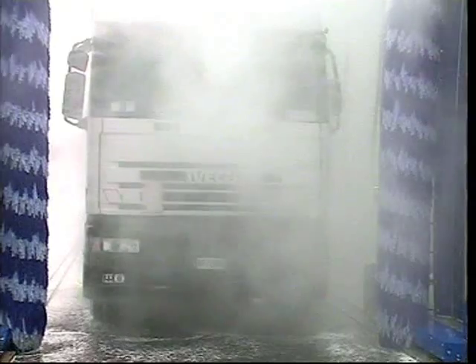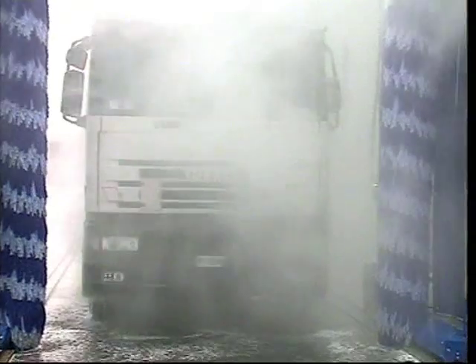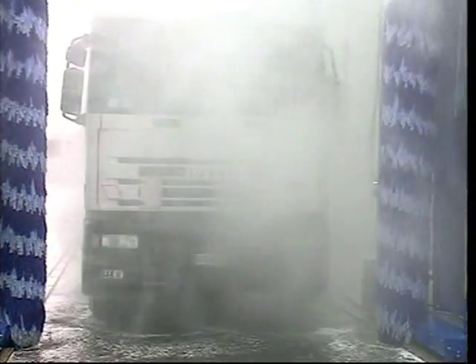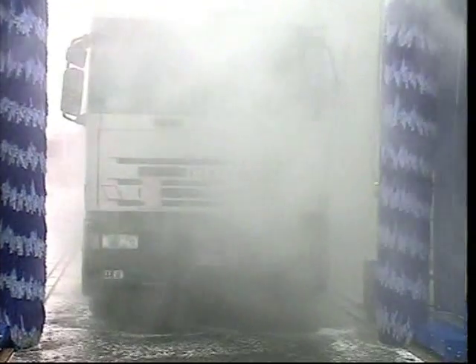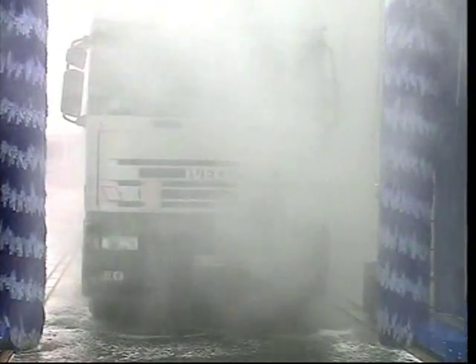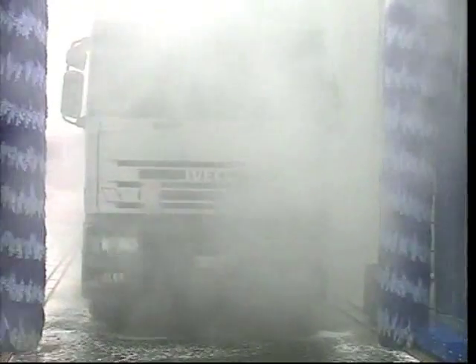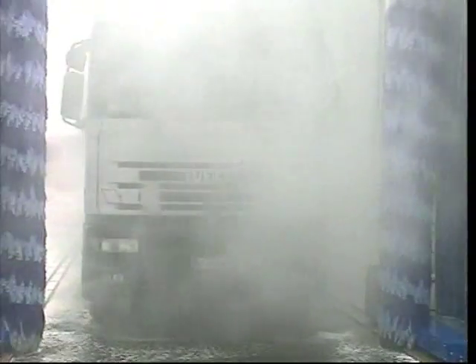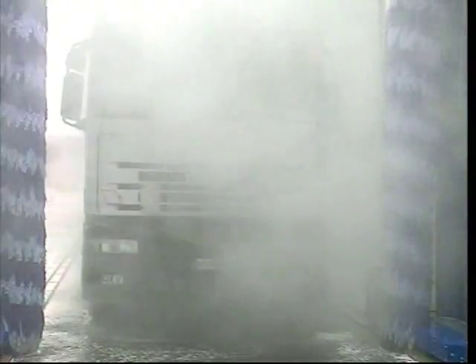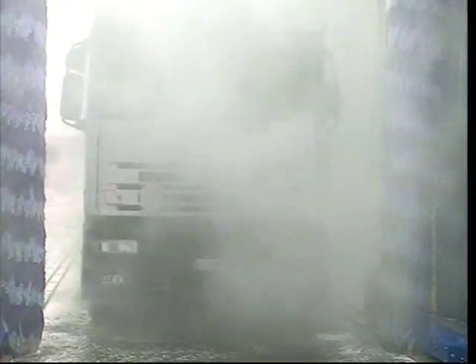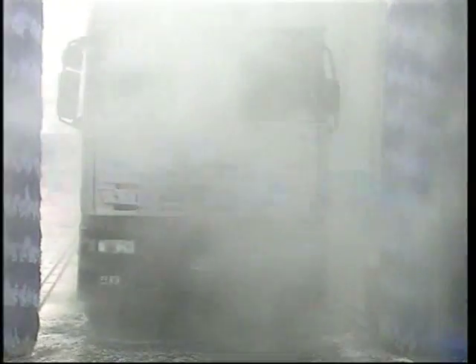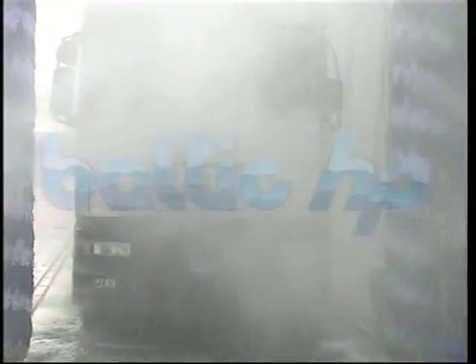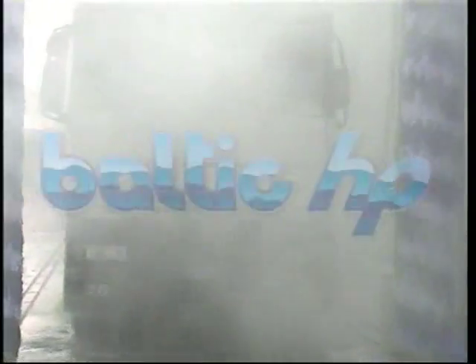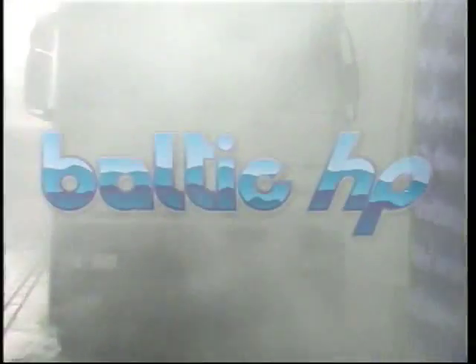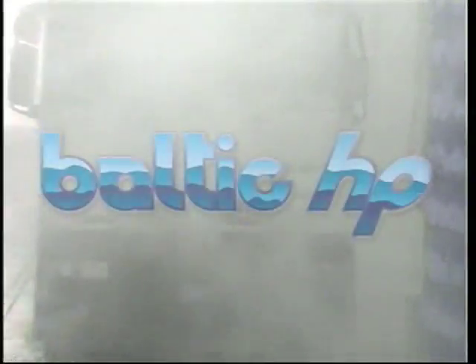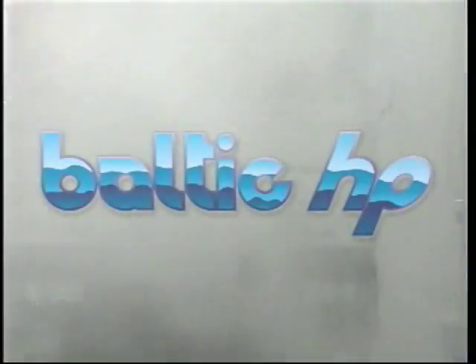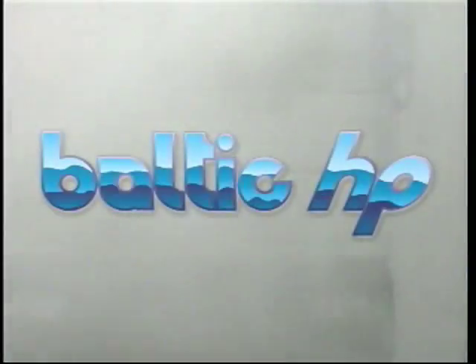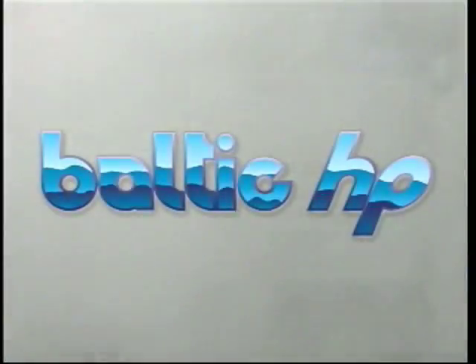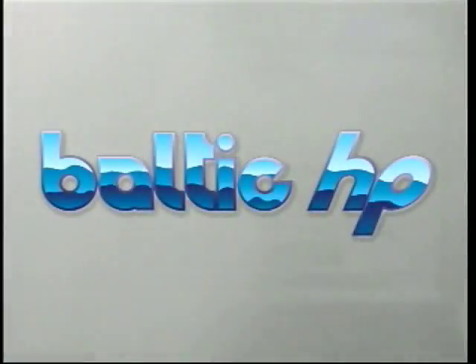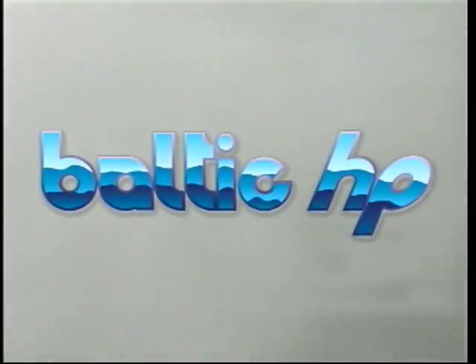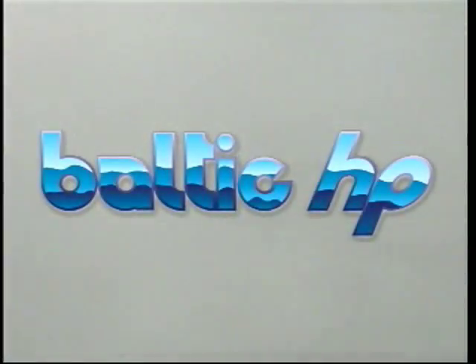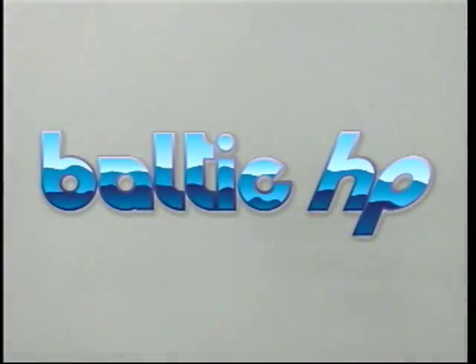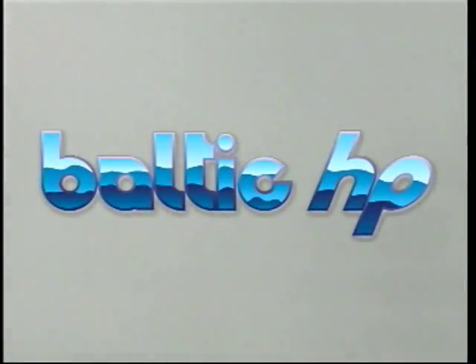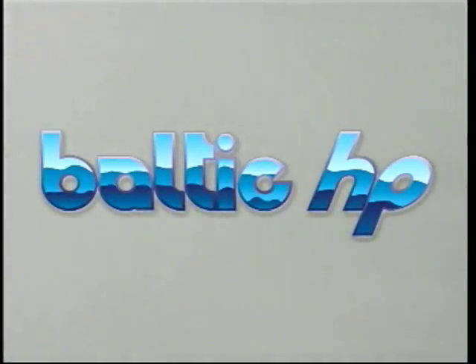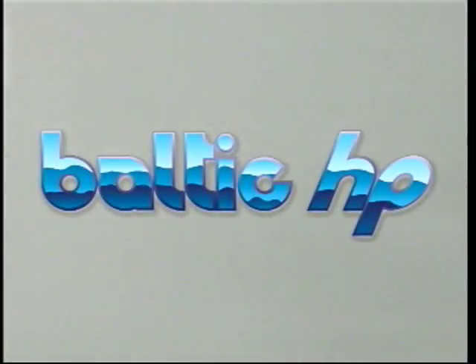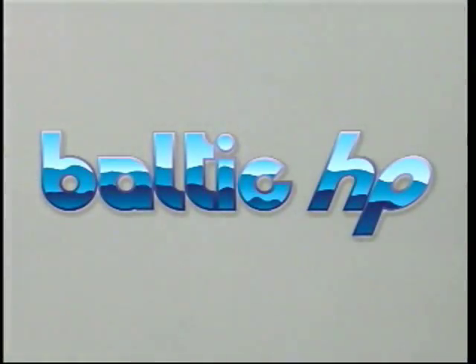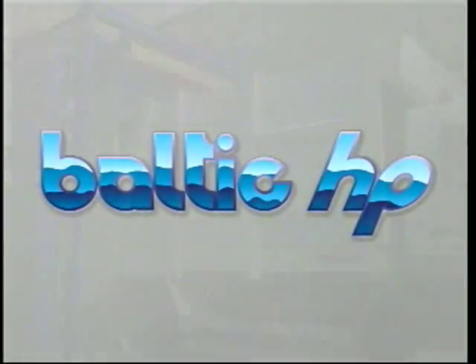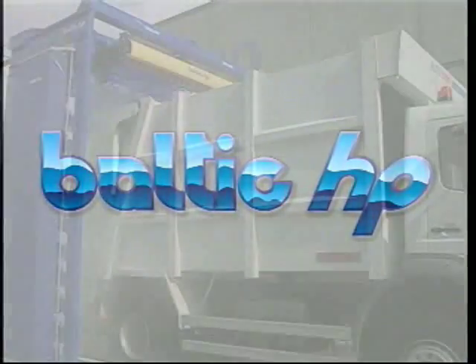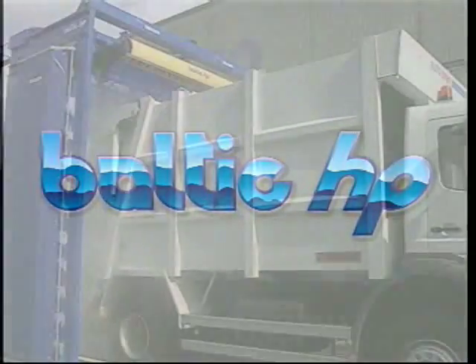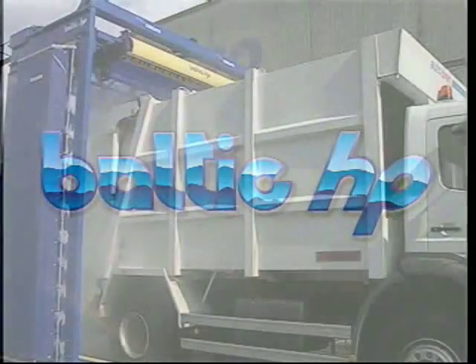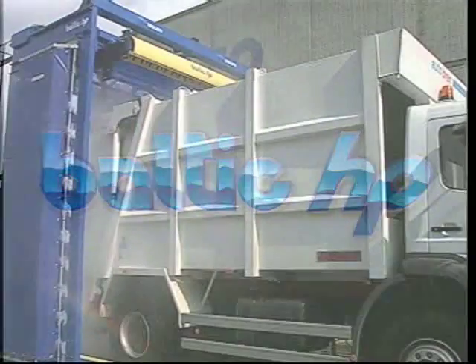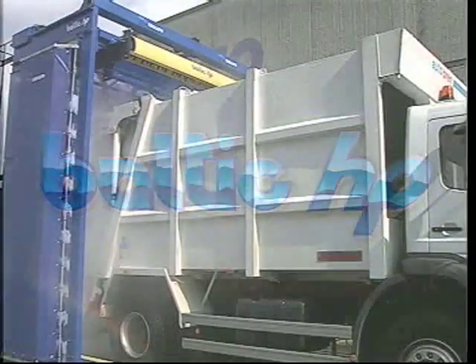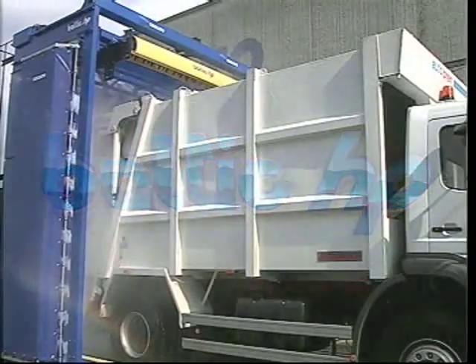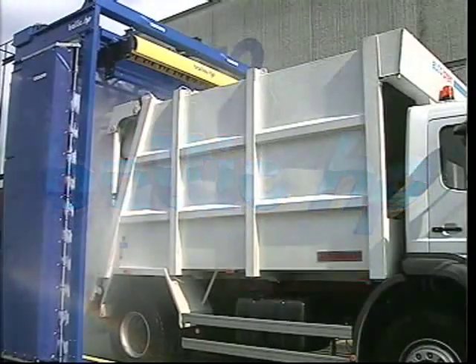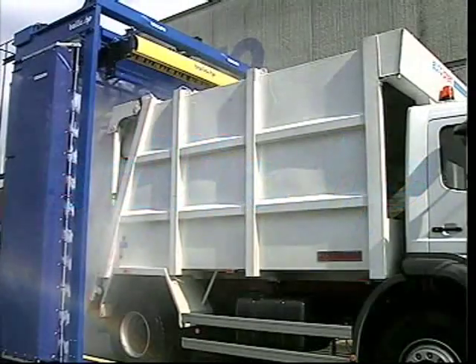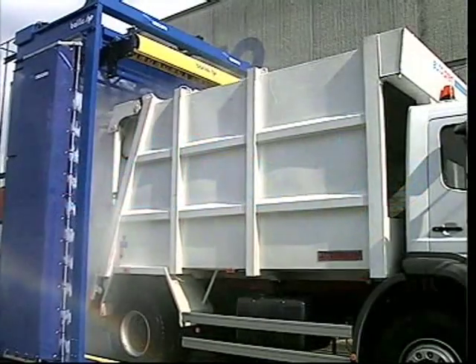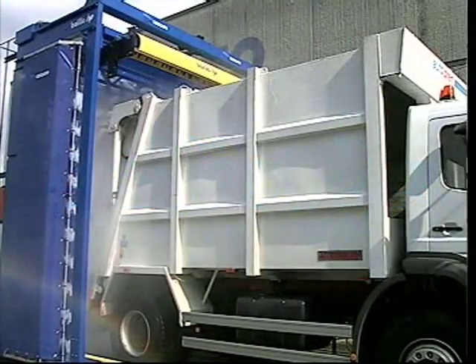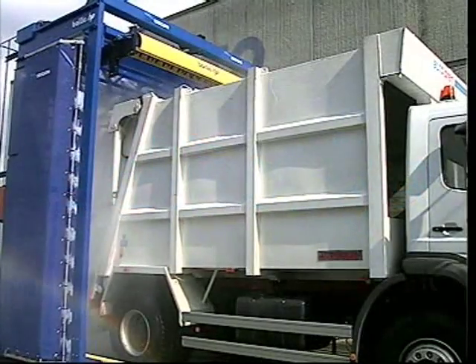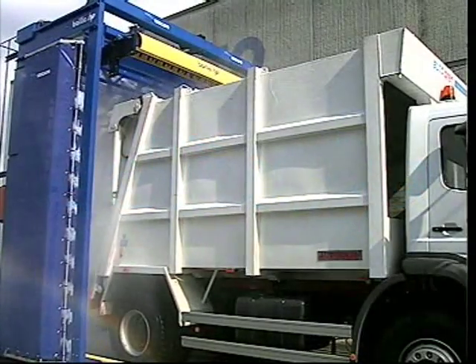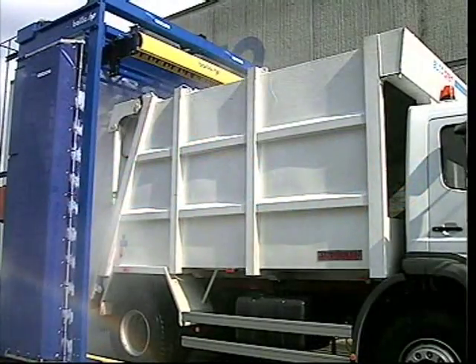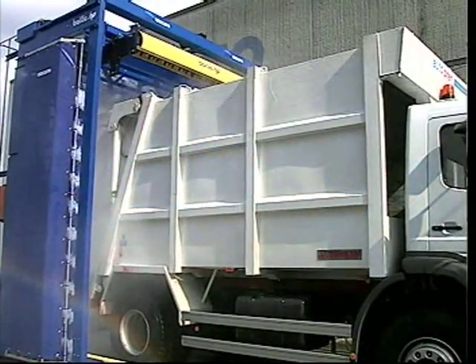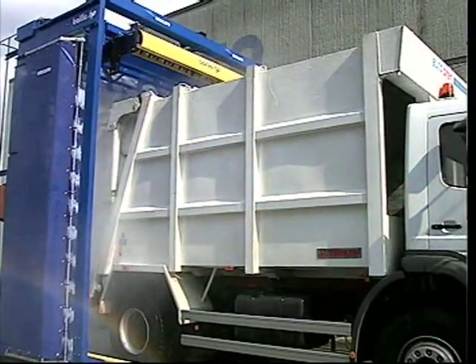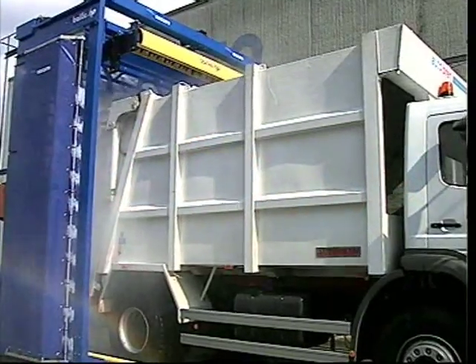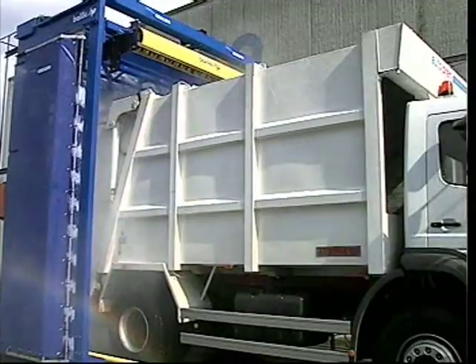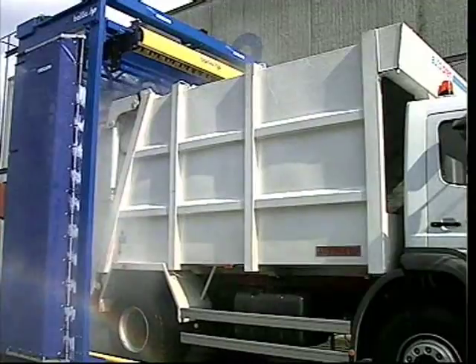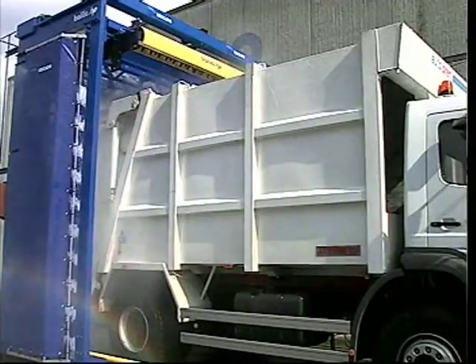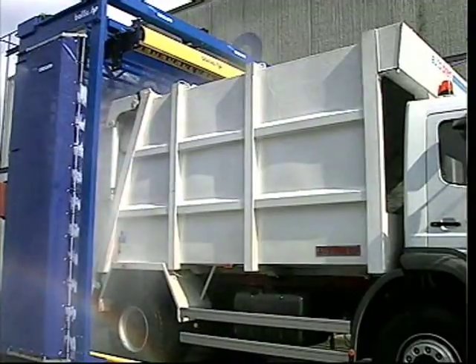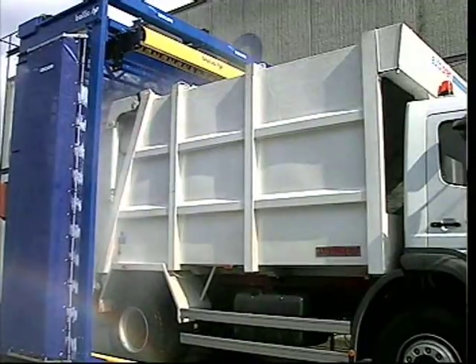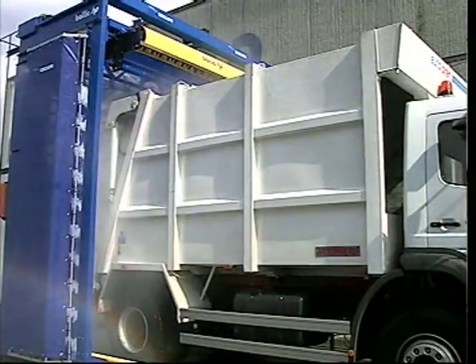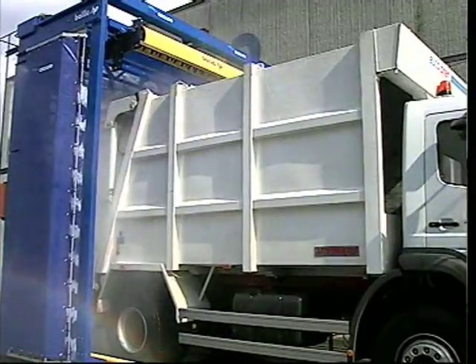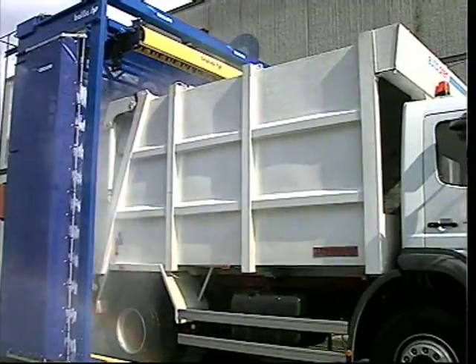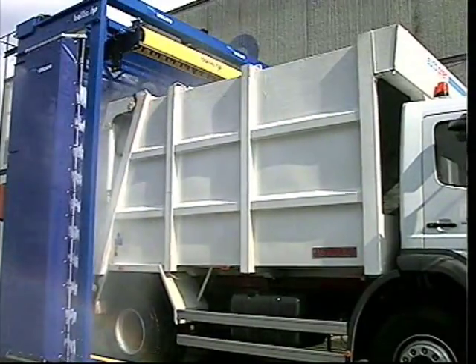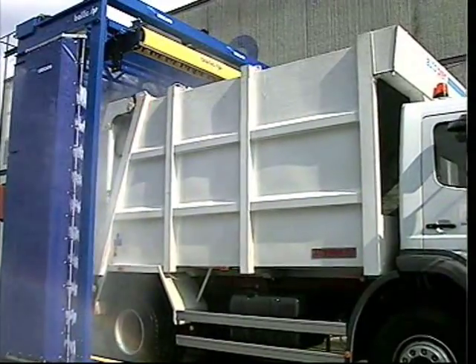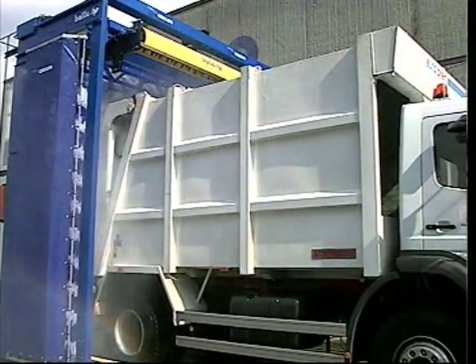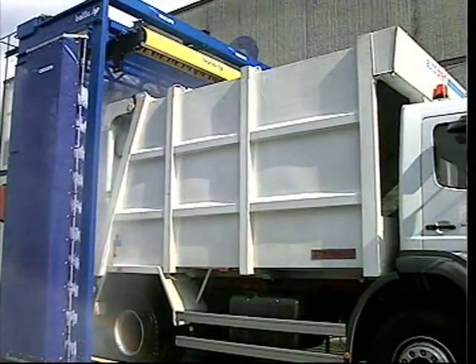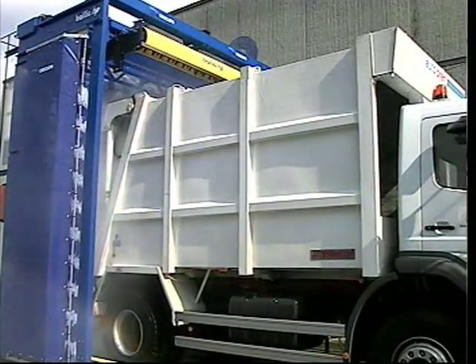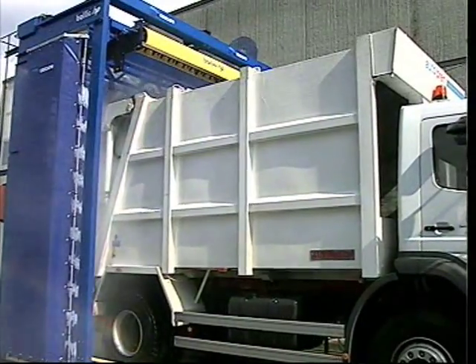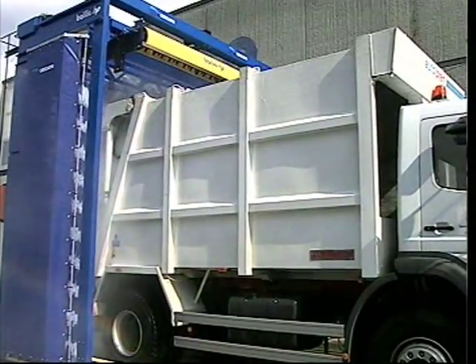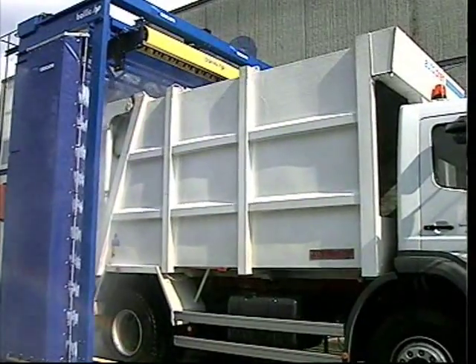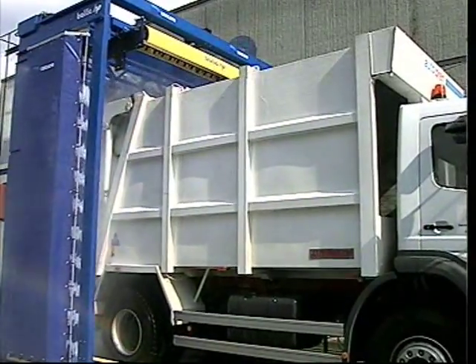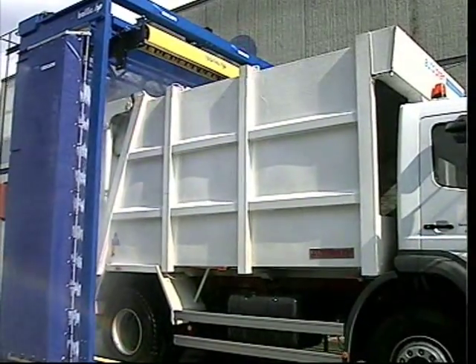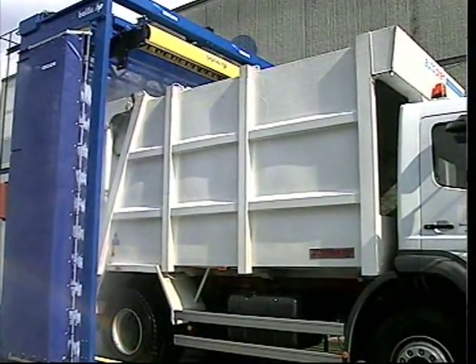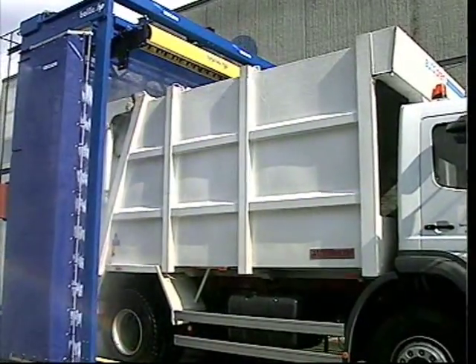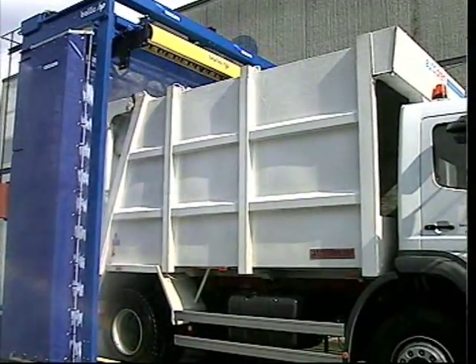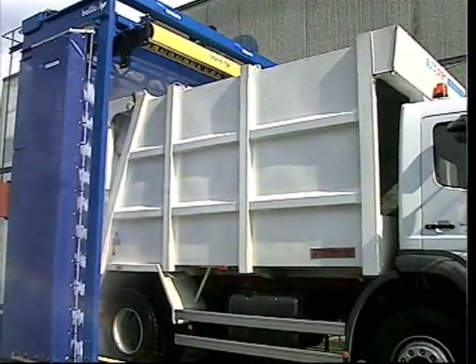This is the Baltic HP, innovative version of the family of Baltic units, designed for the washing of commercial and special vehicles.